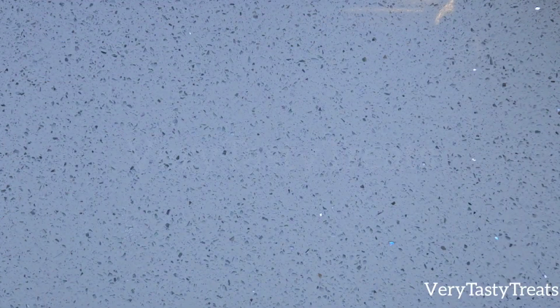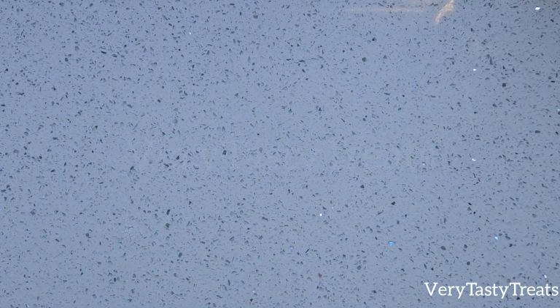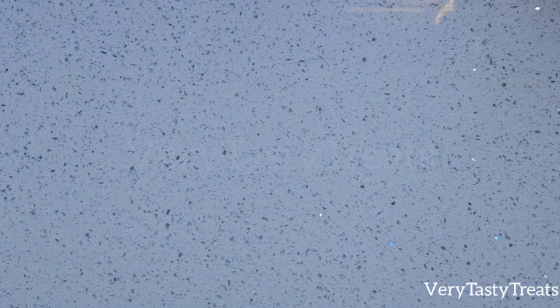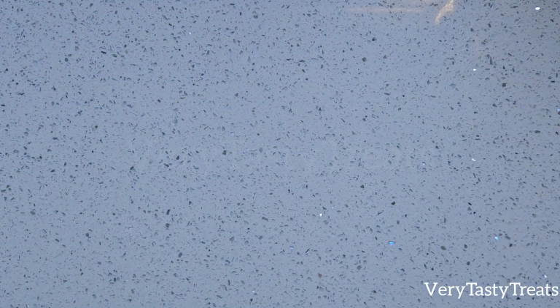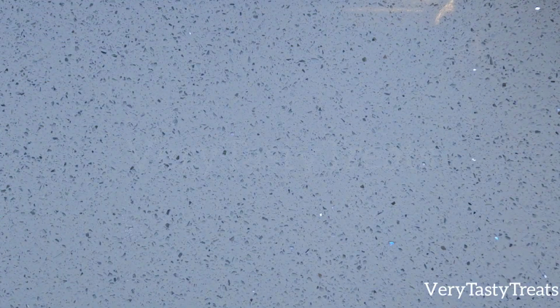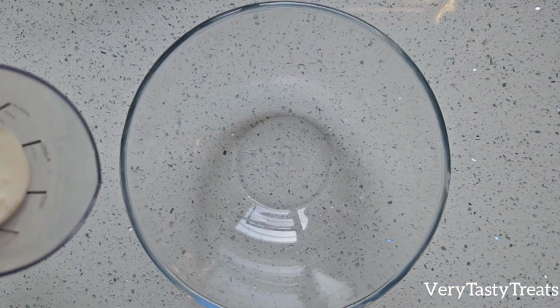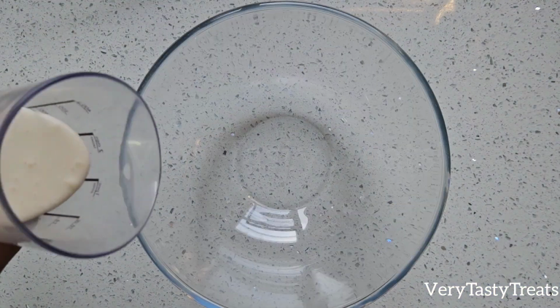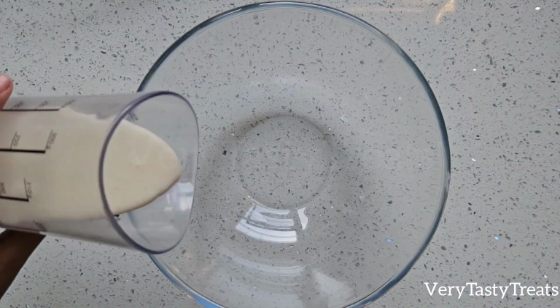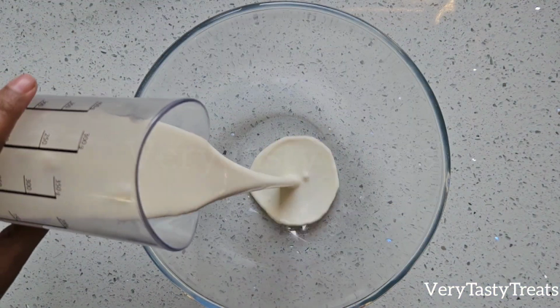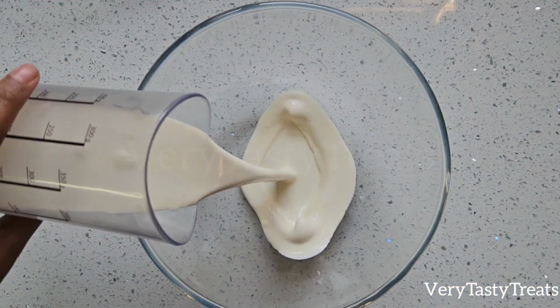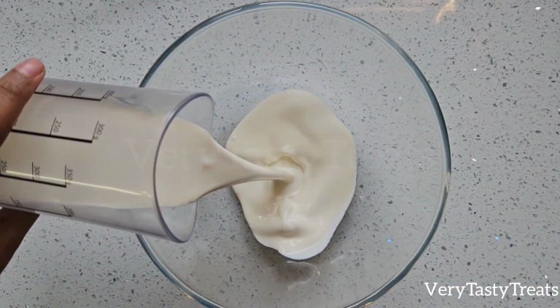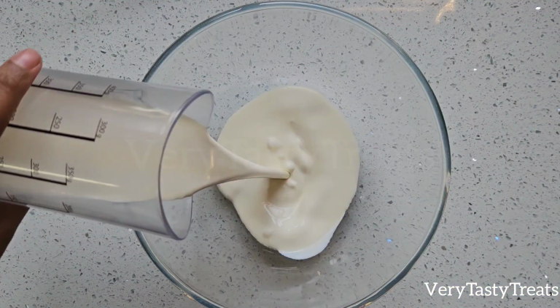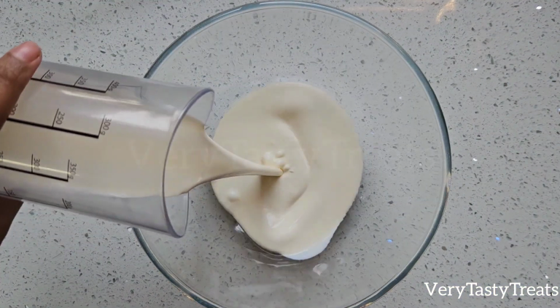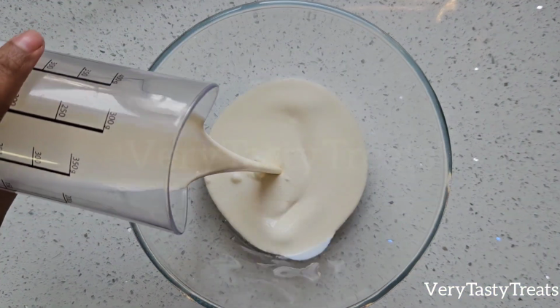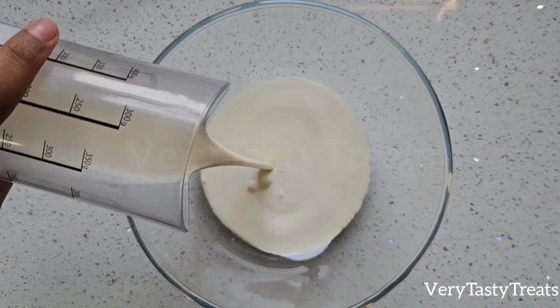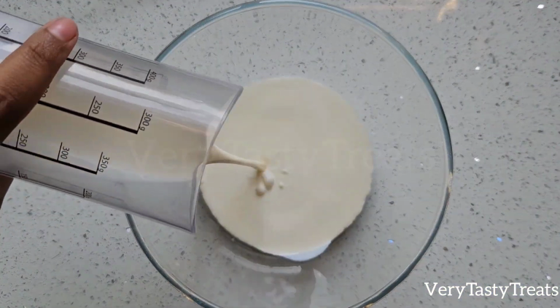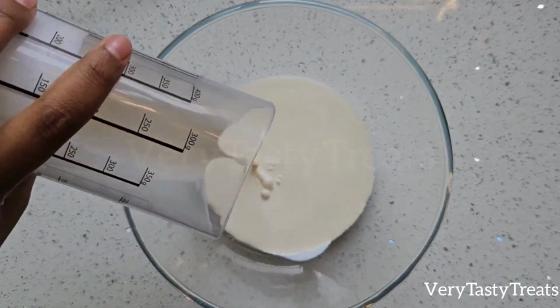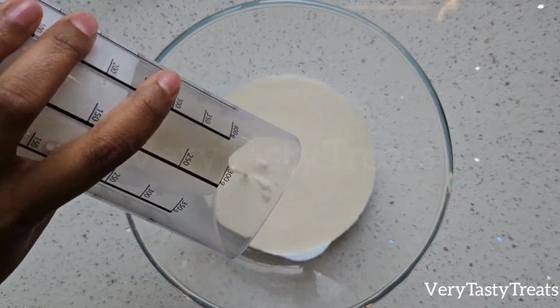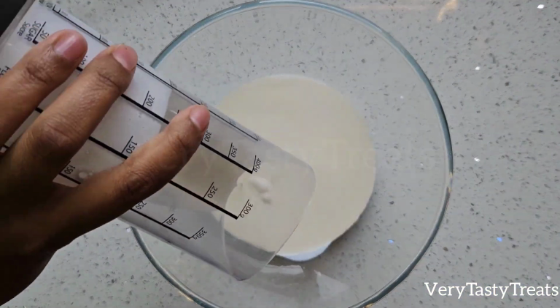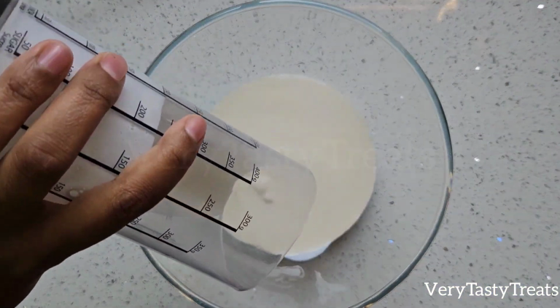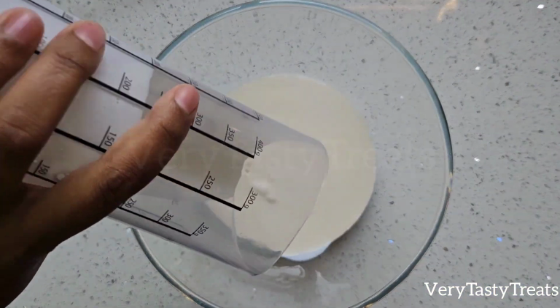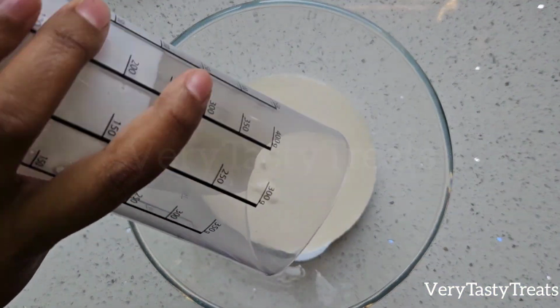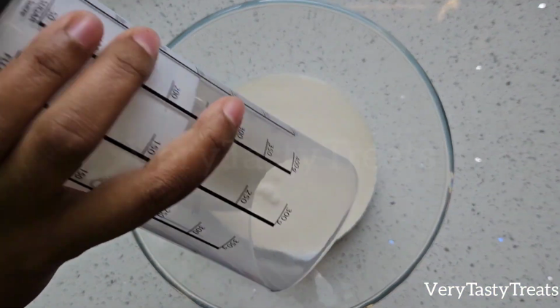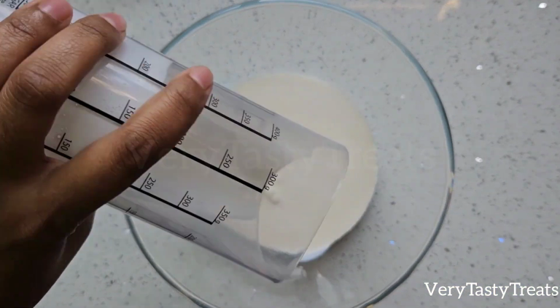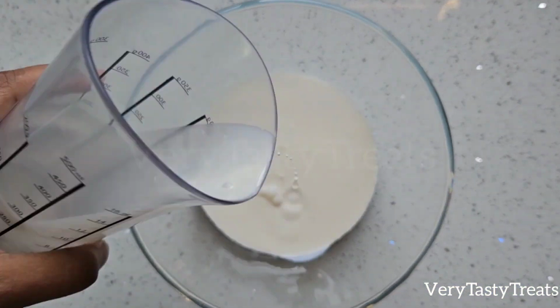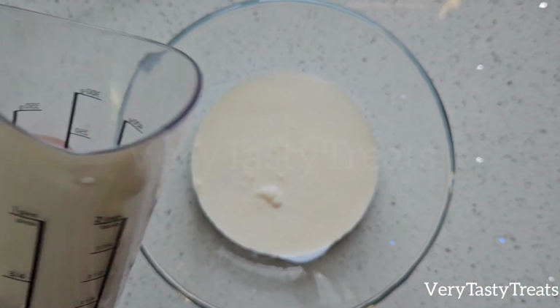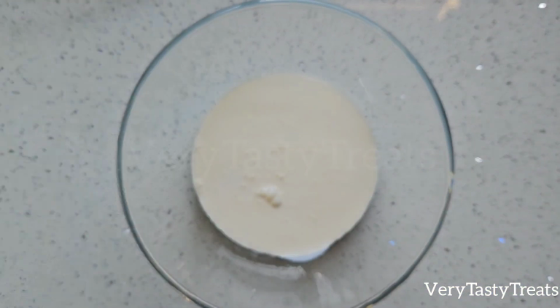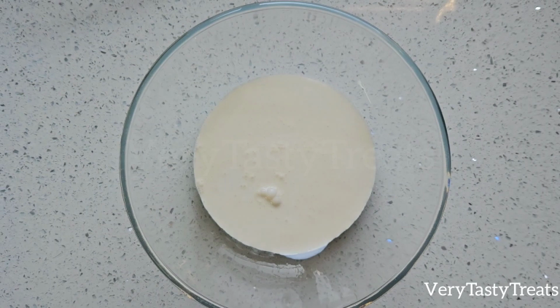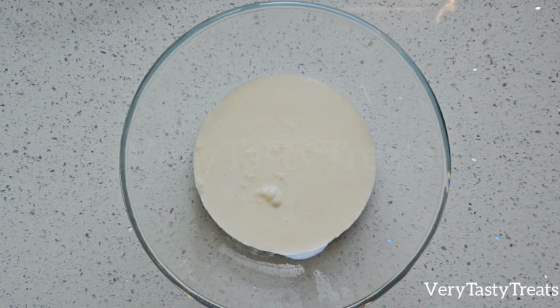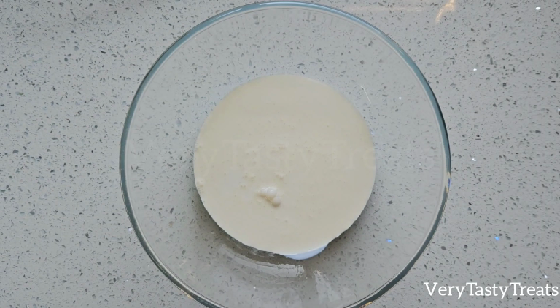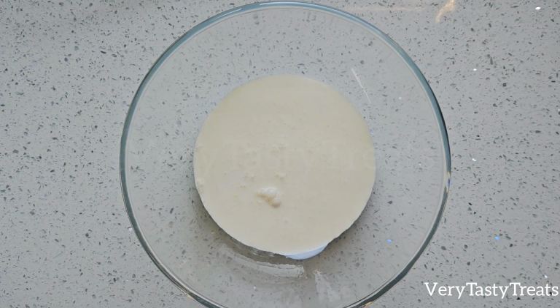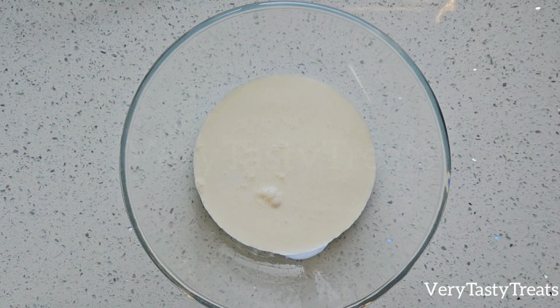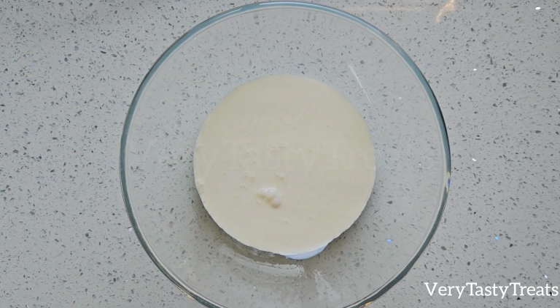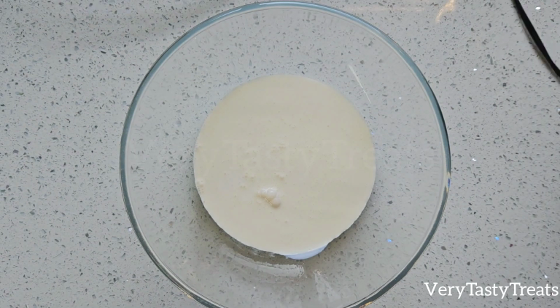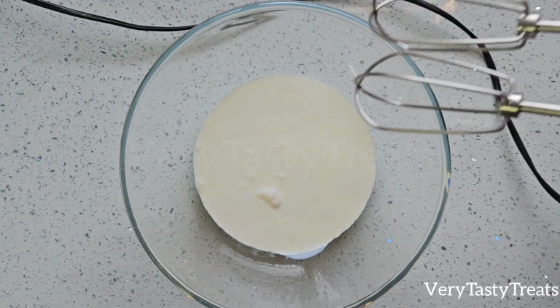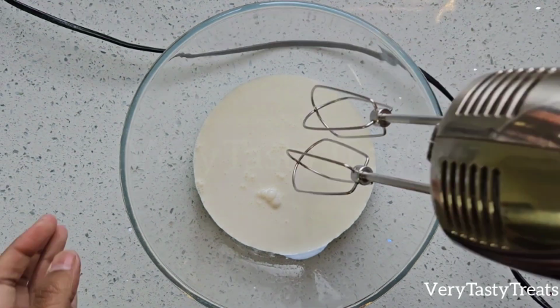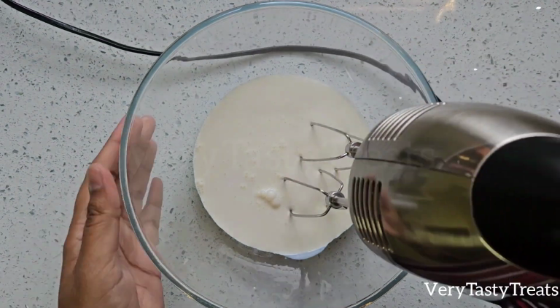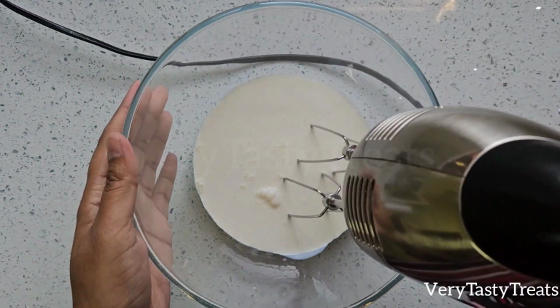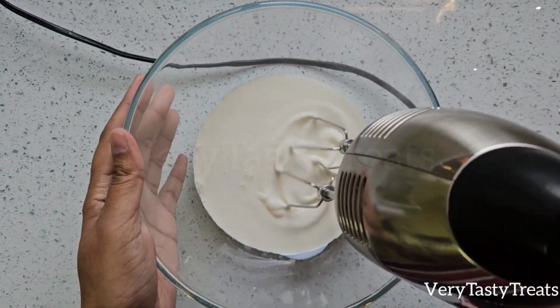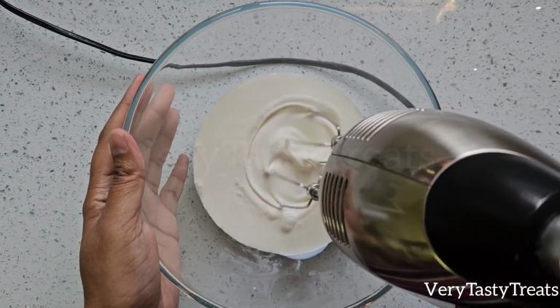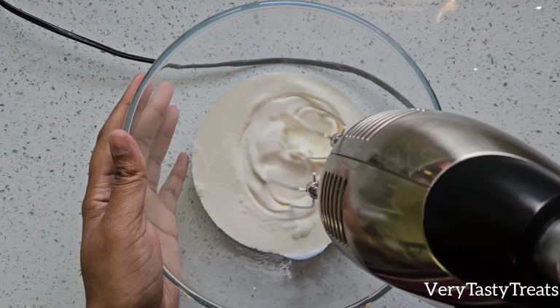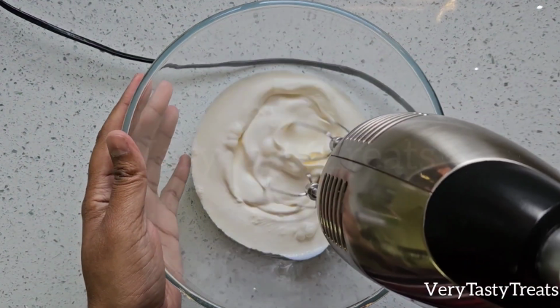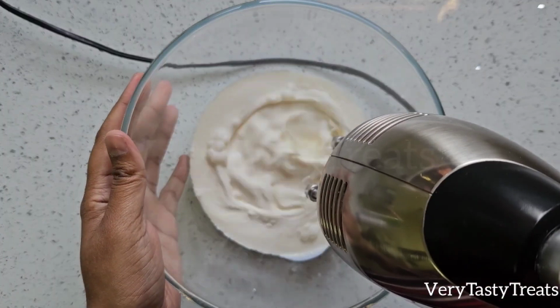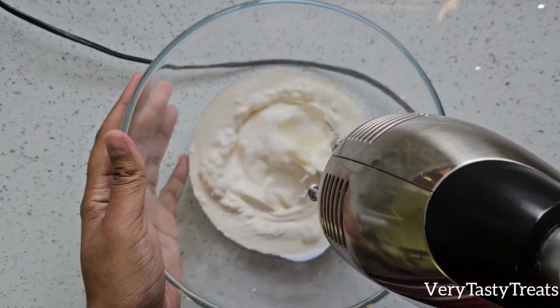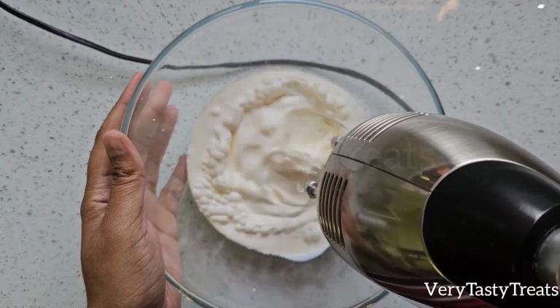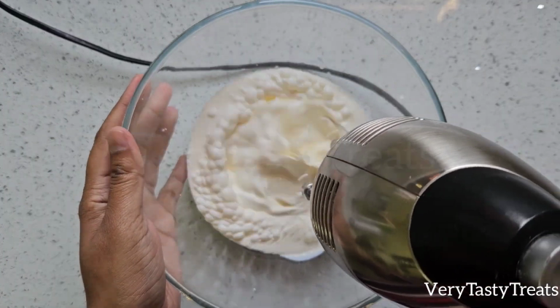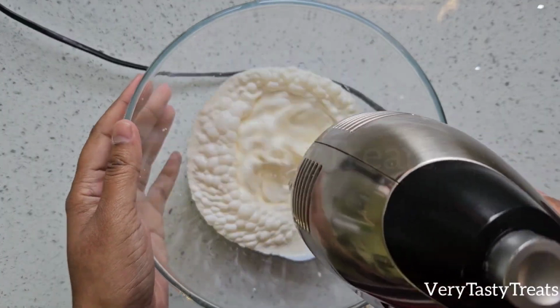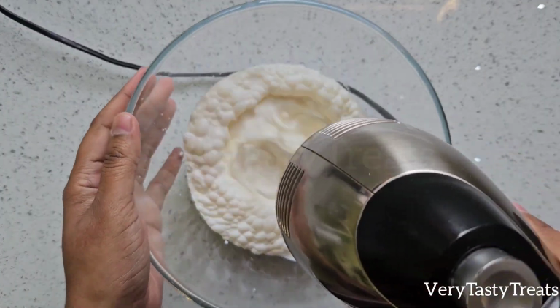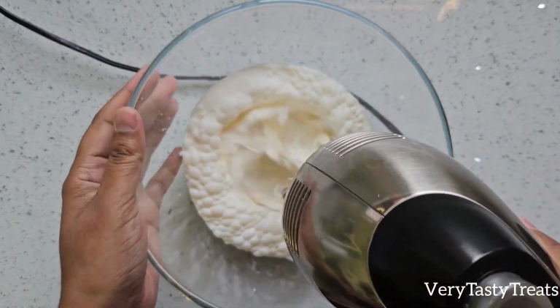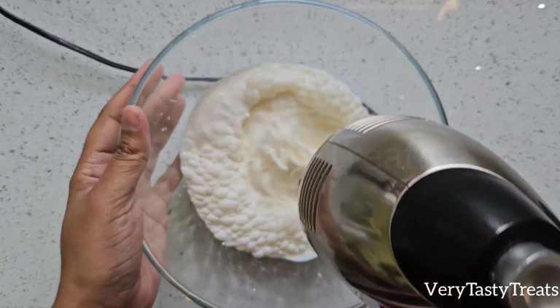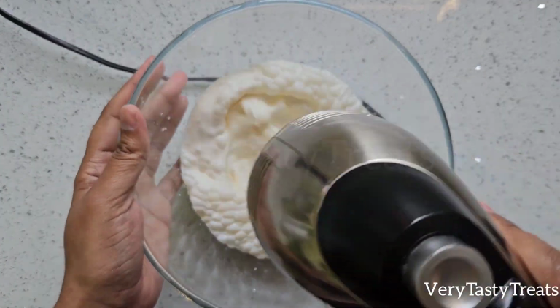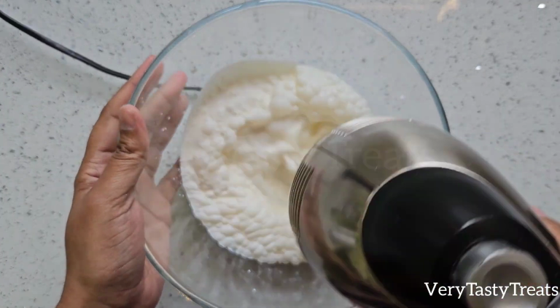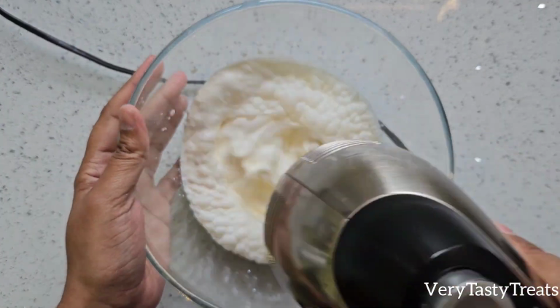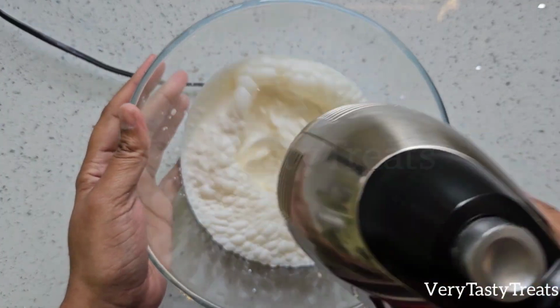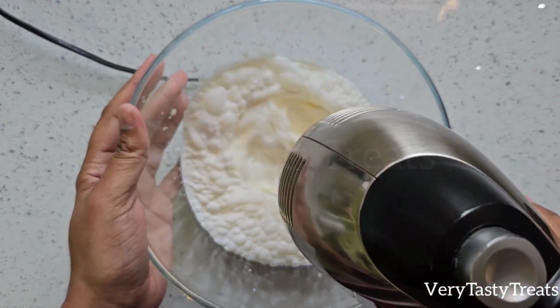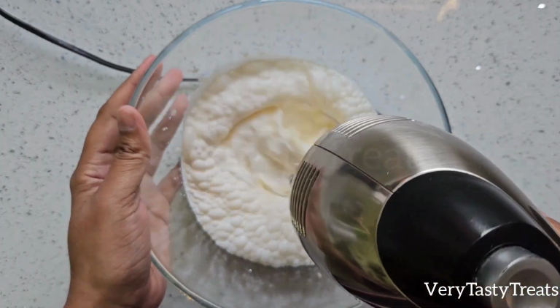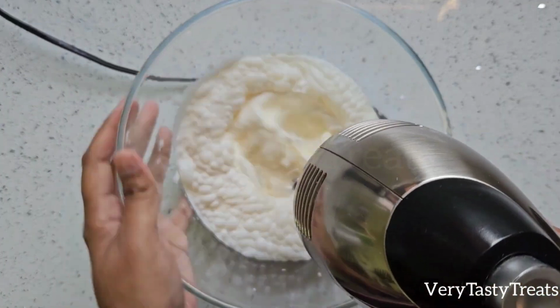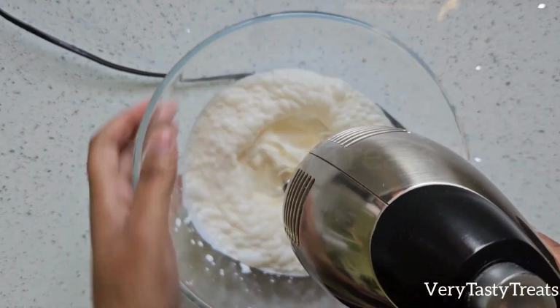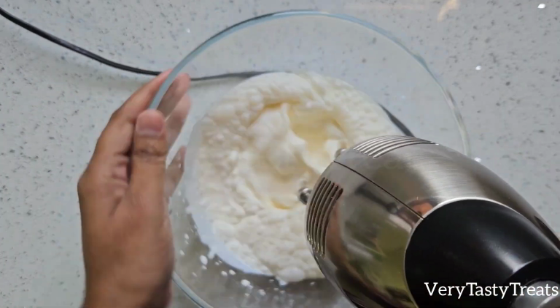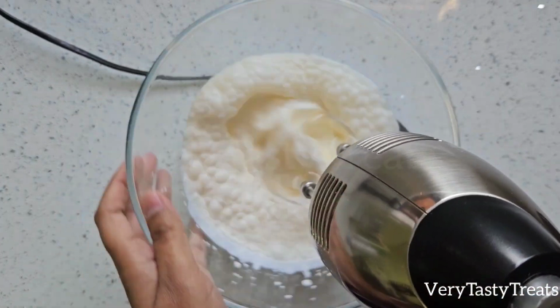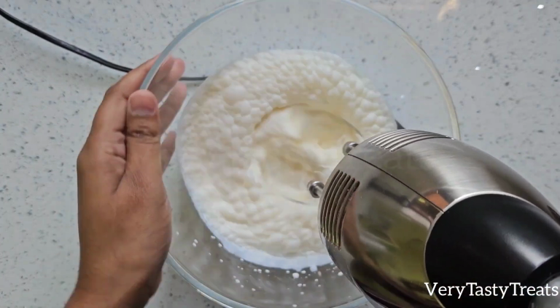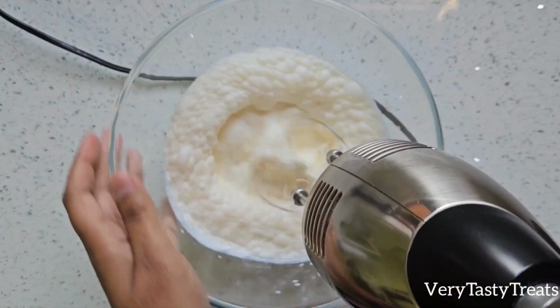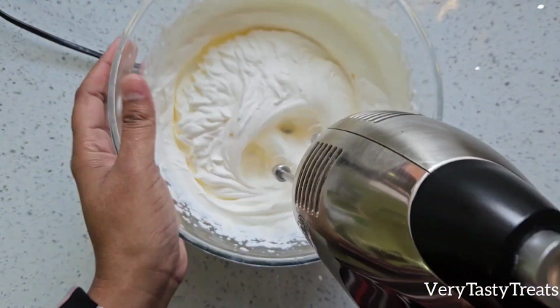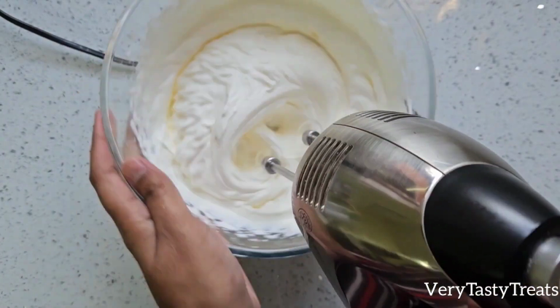While the cake is baking, add 200ml of cream into a bowl and beat on high until it forms stiff peaks. Then set it aside till needed.